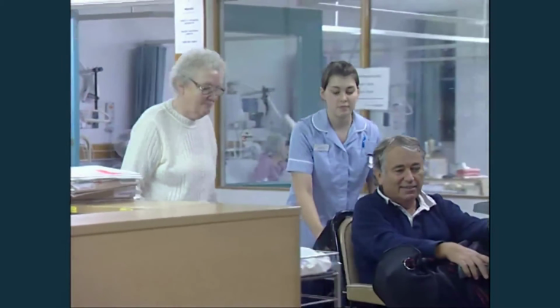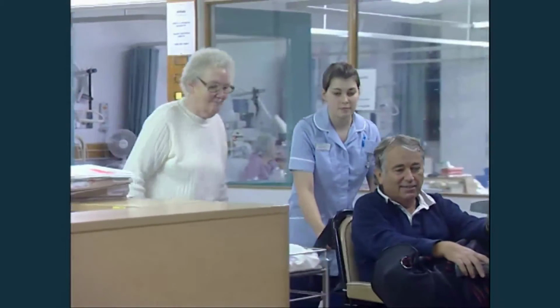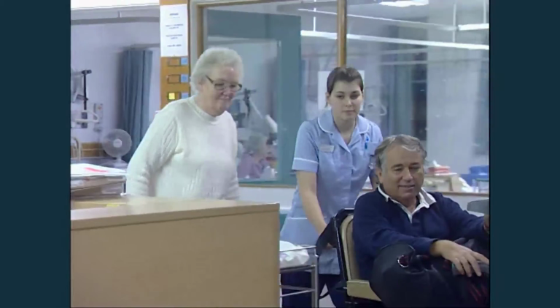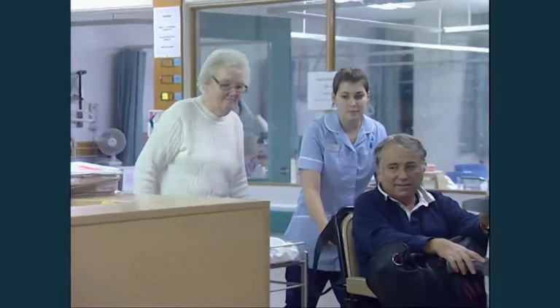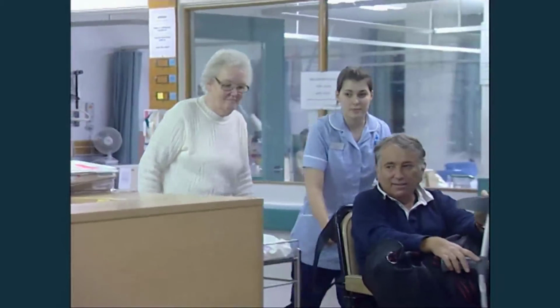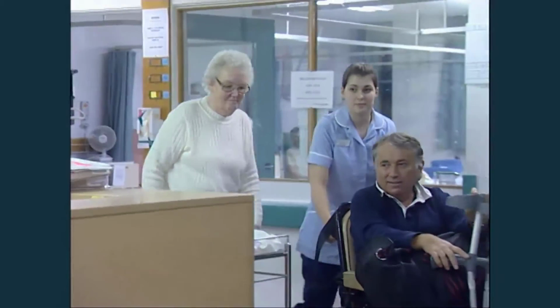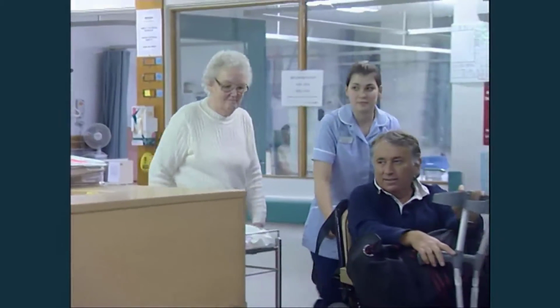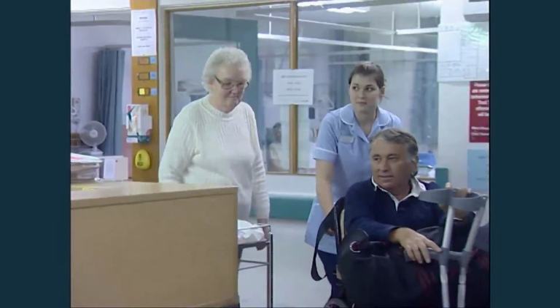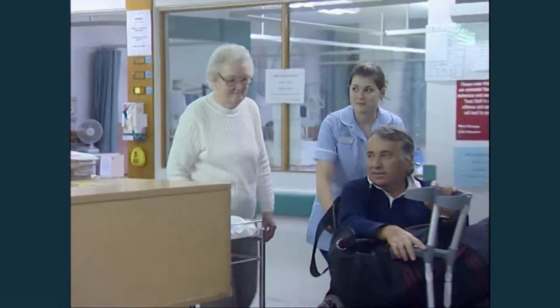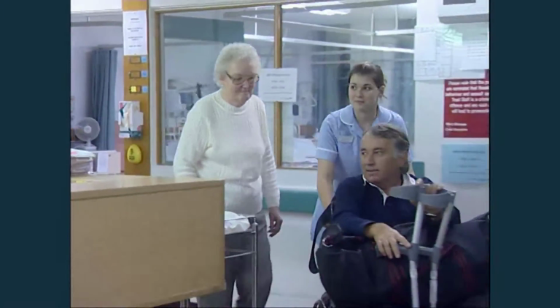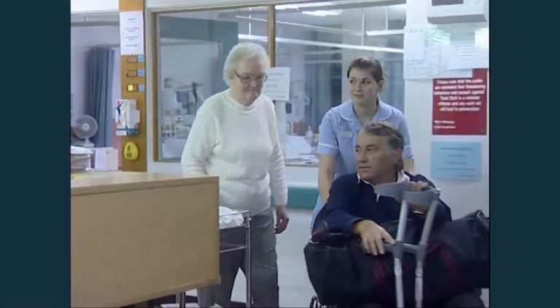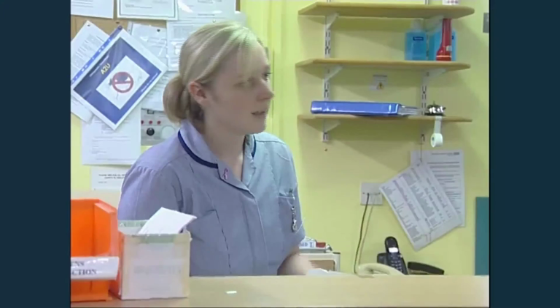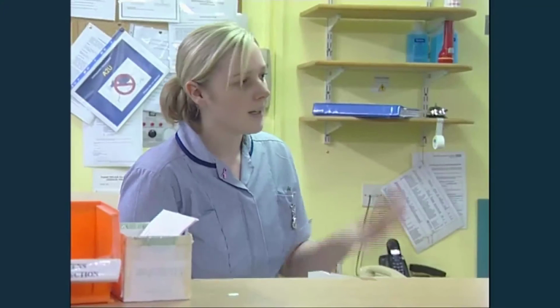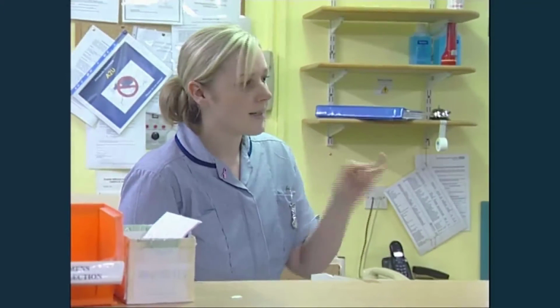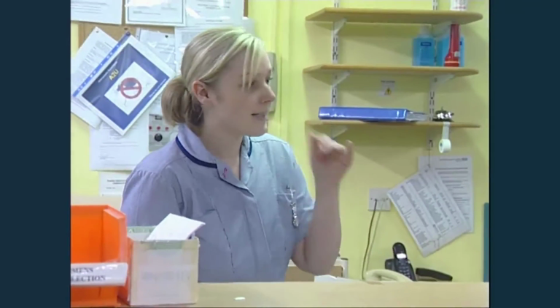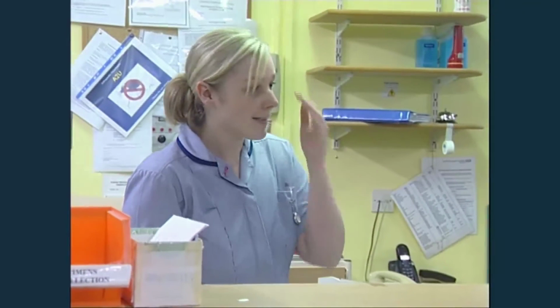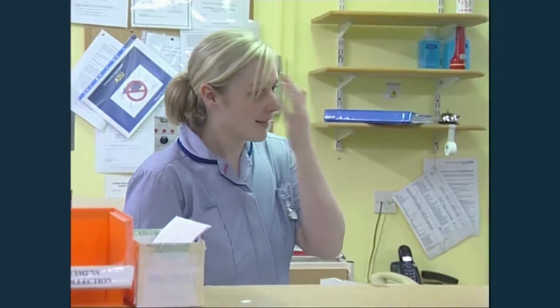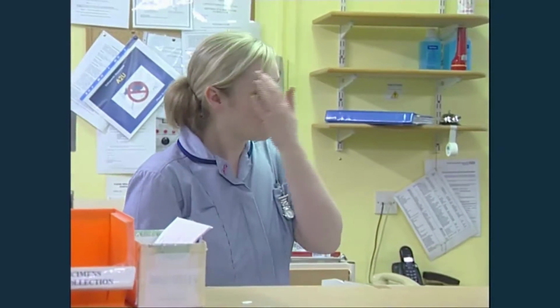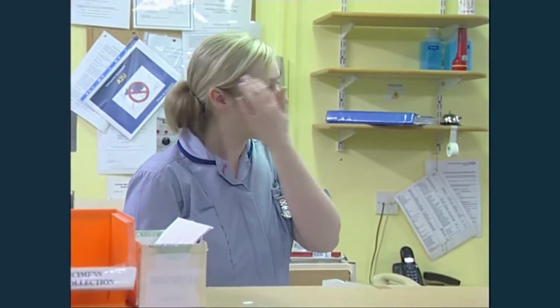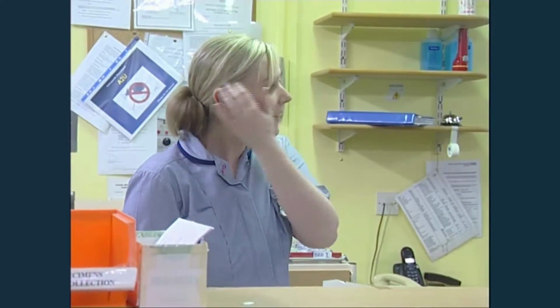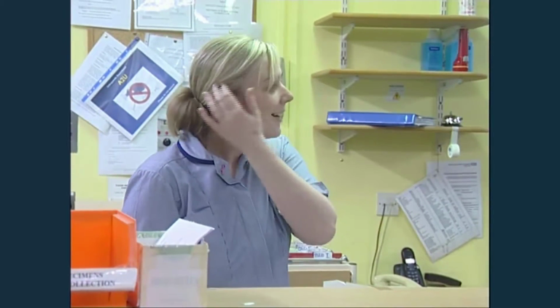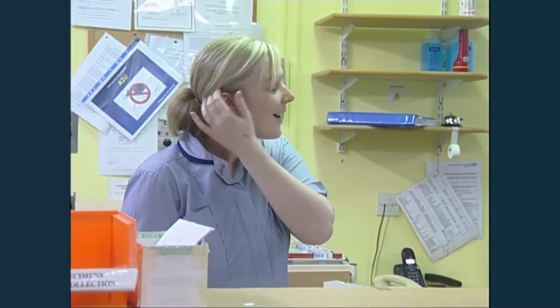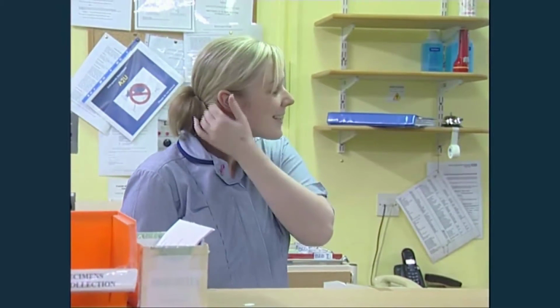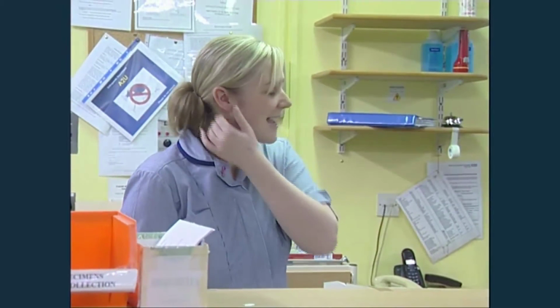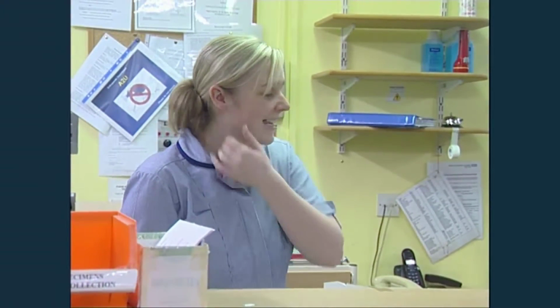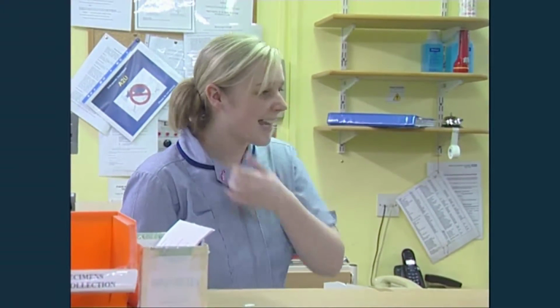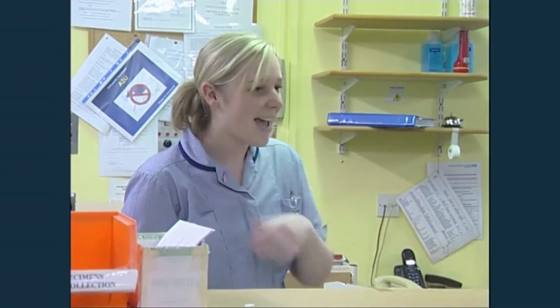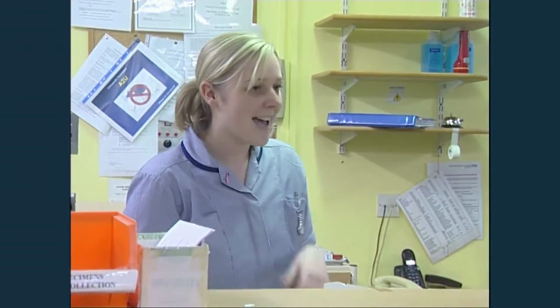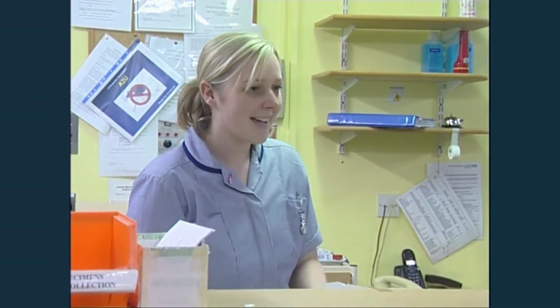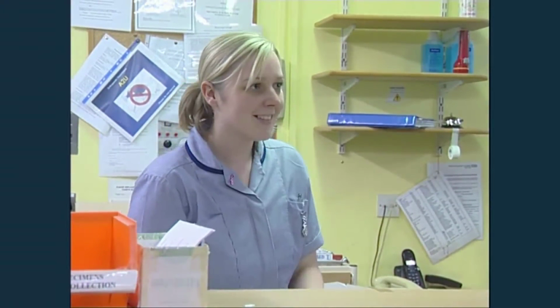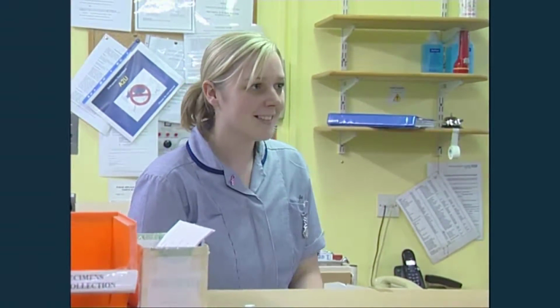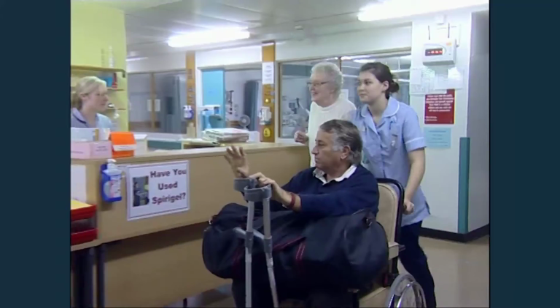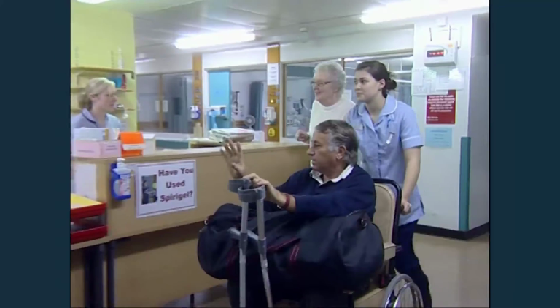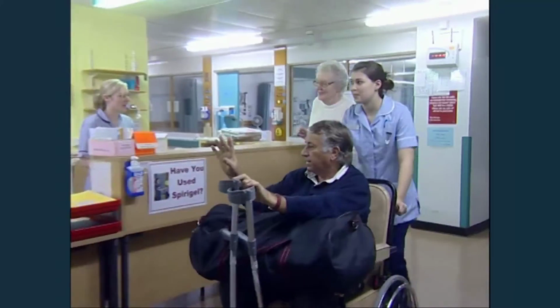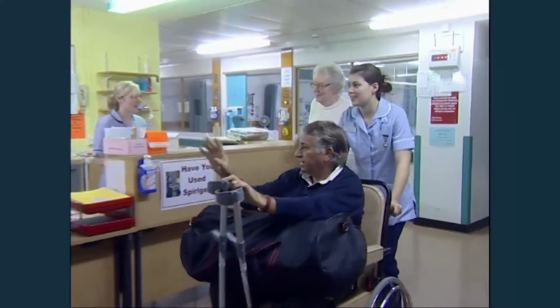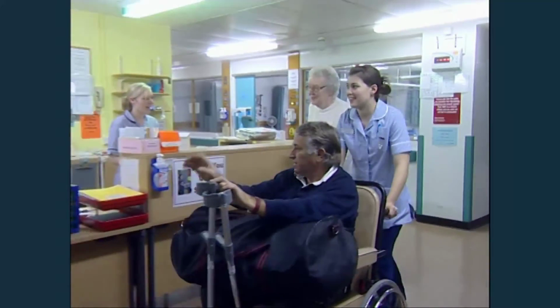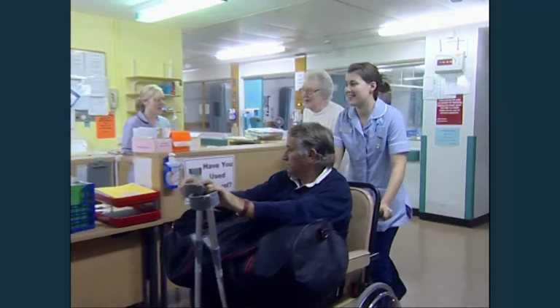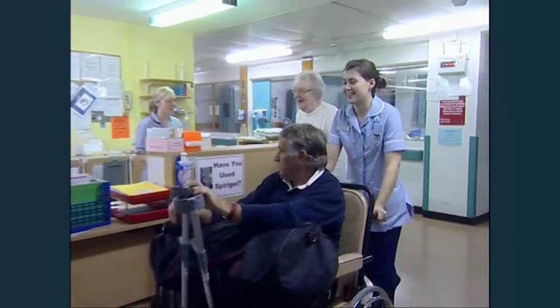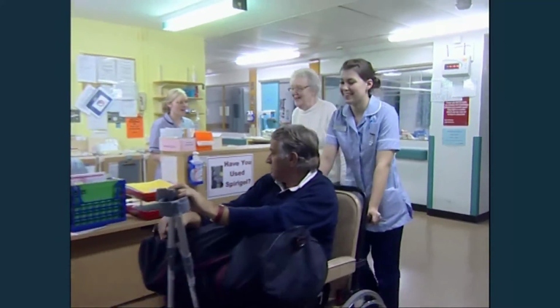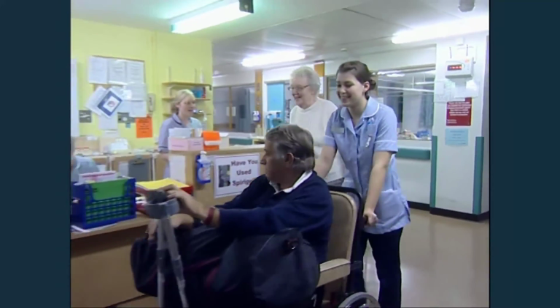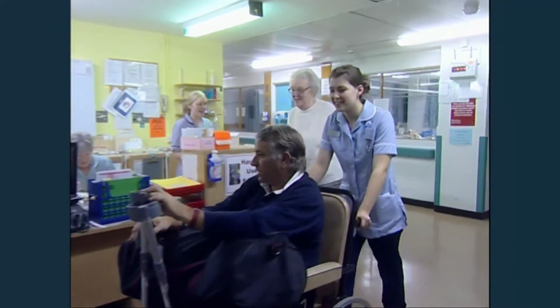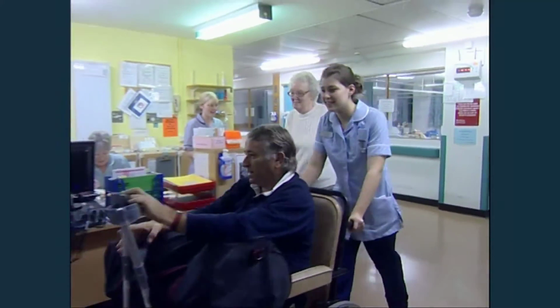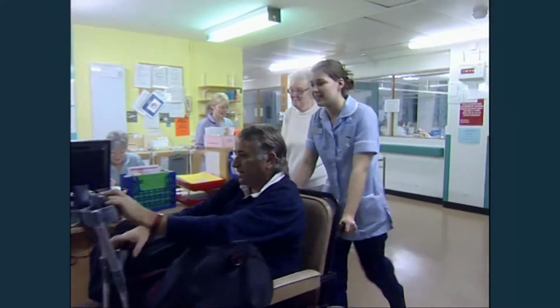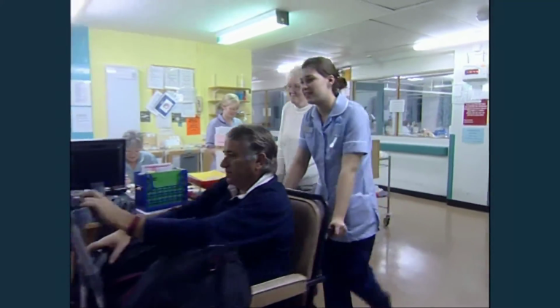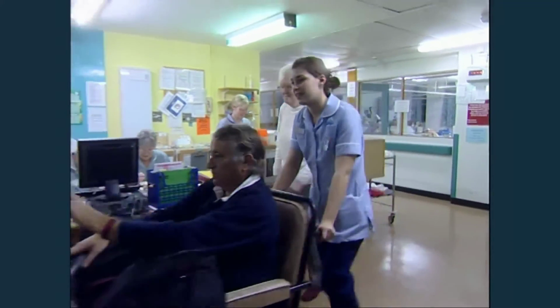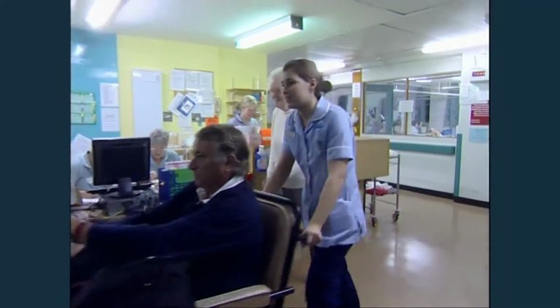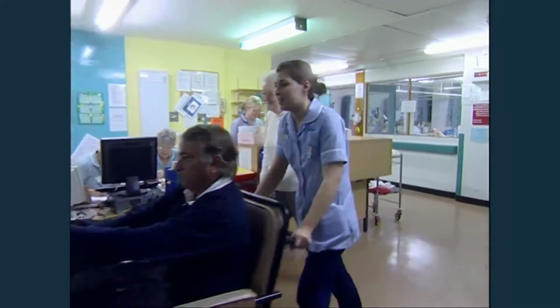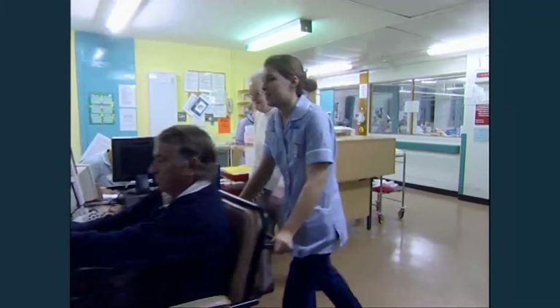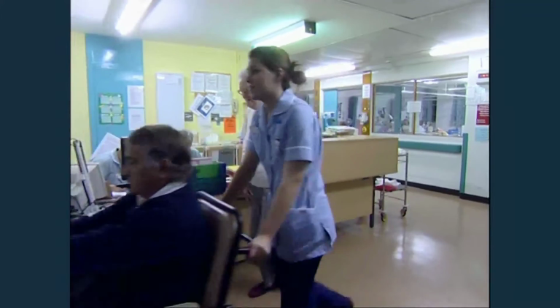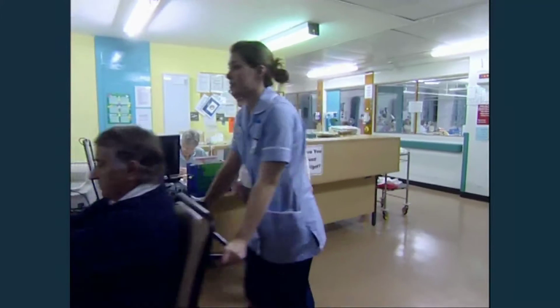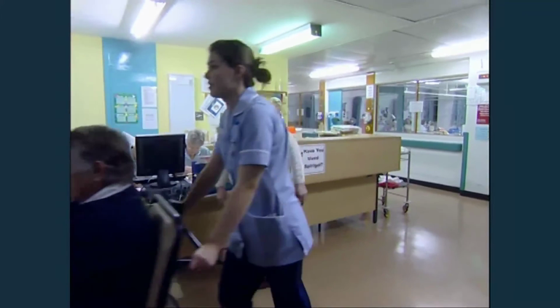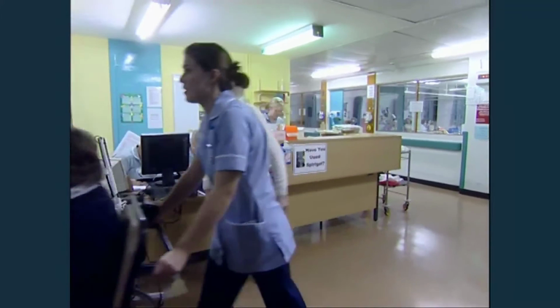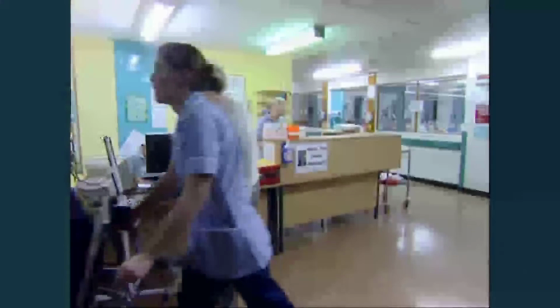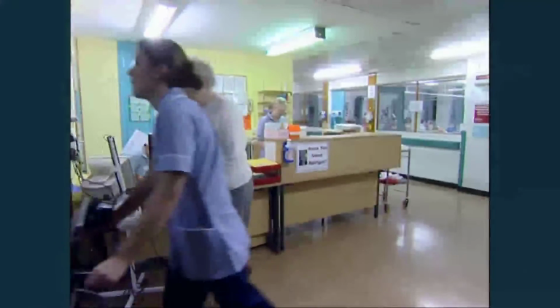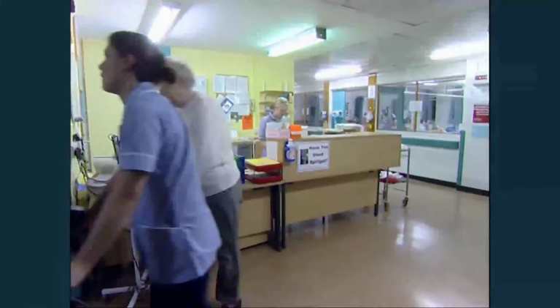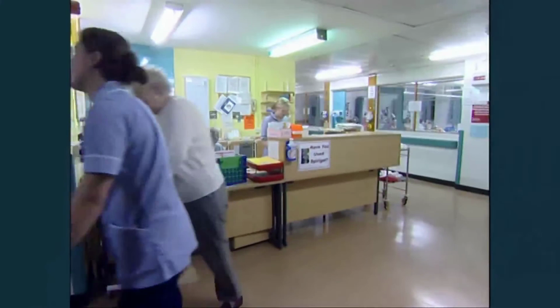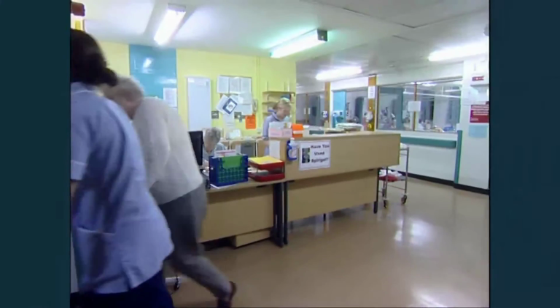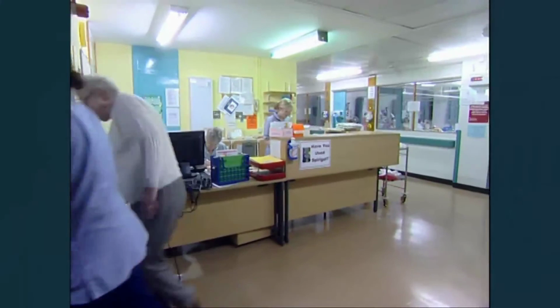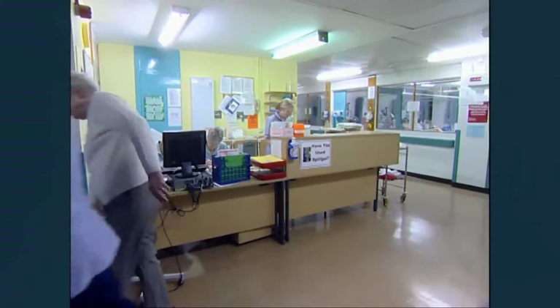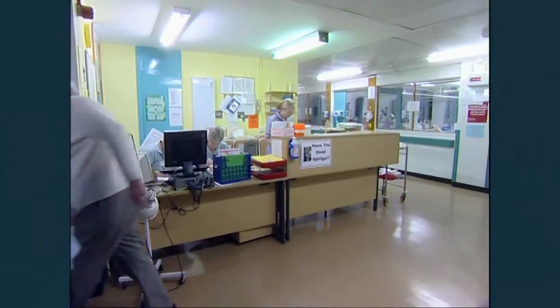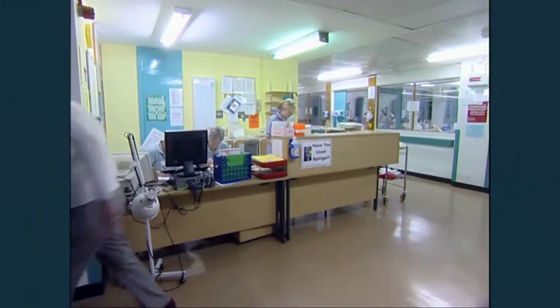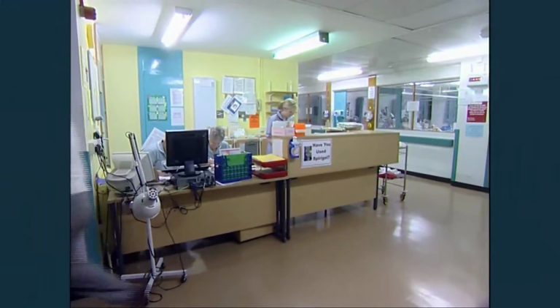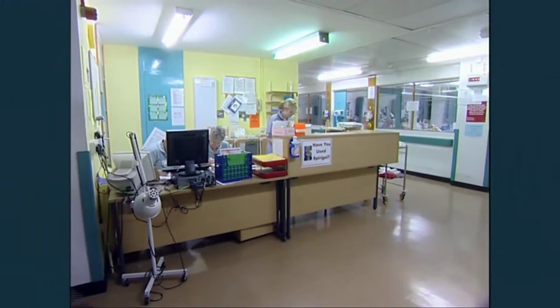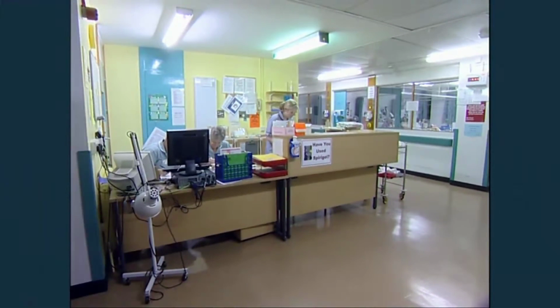You will probably leave the hospital two to three days after your operation. However, sometimes you may need to stay a little longer.